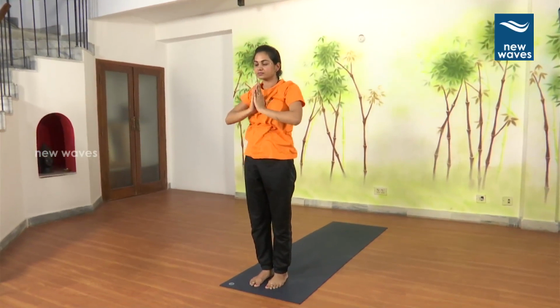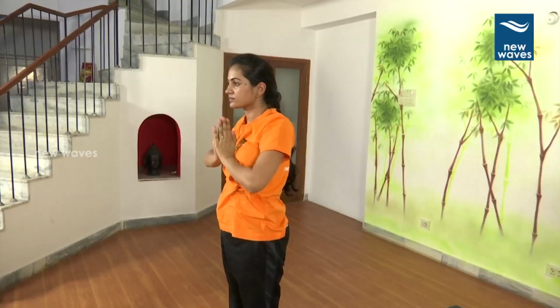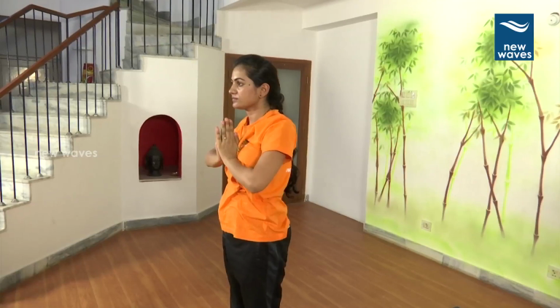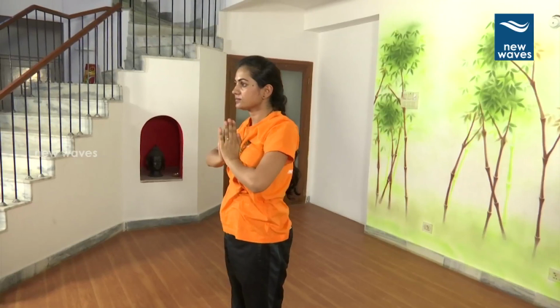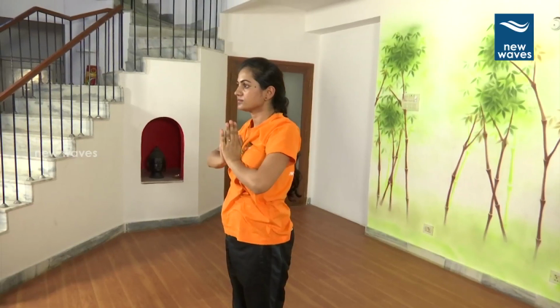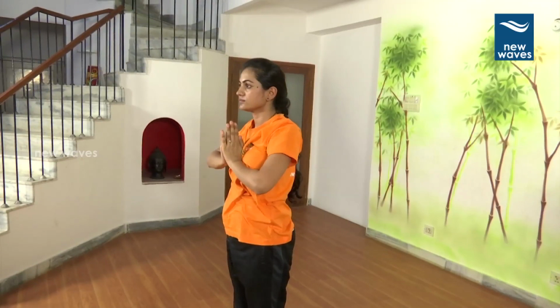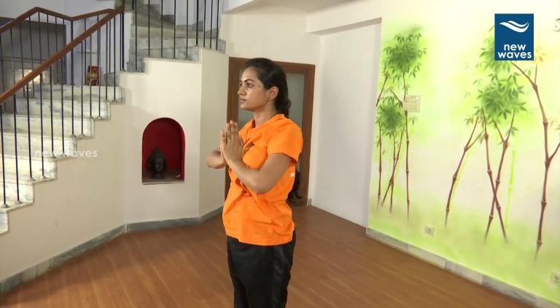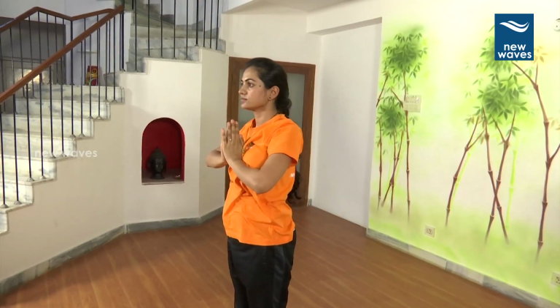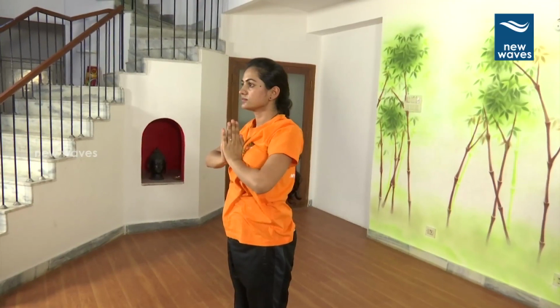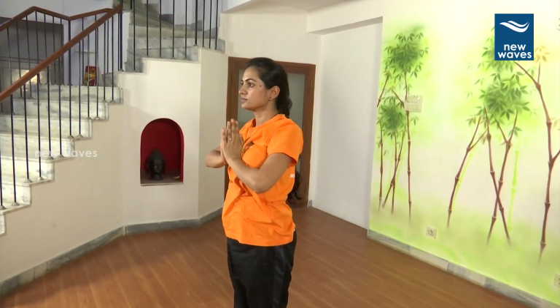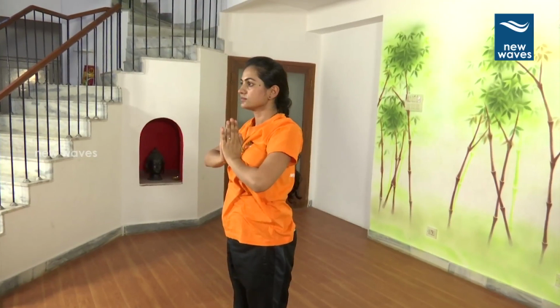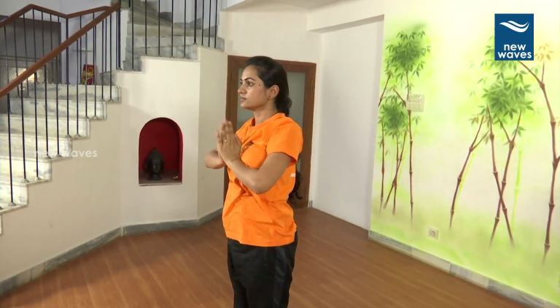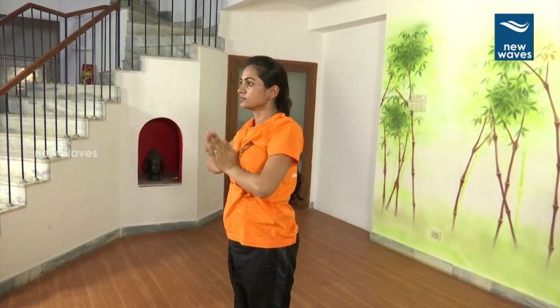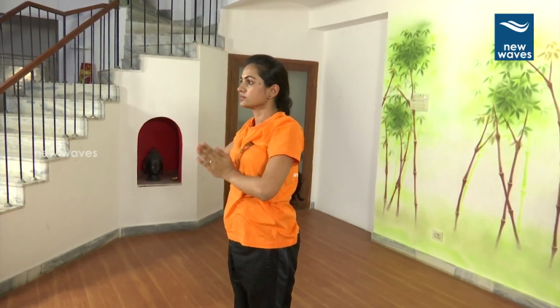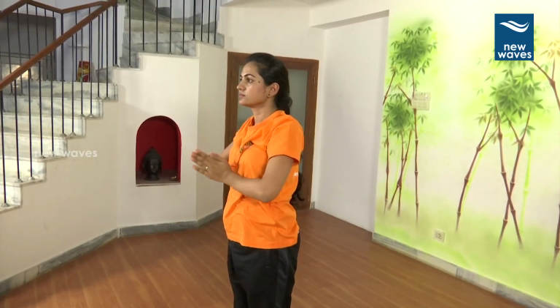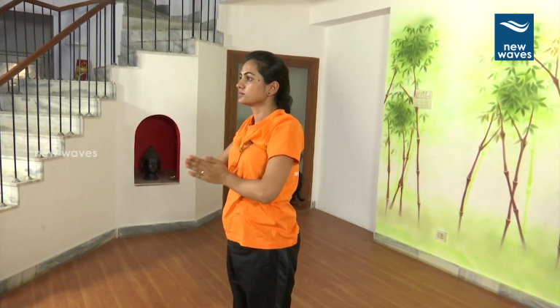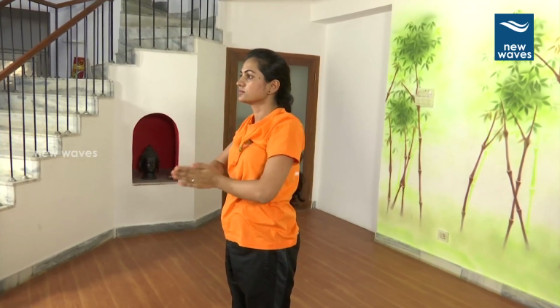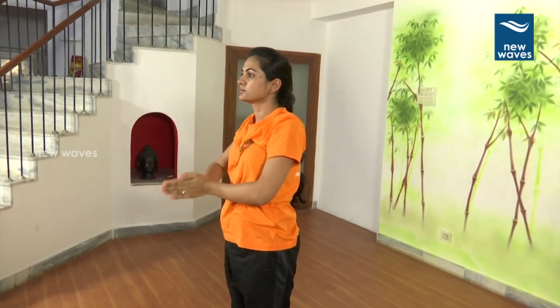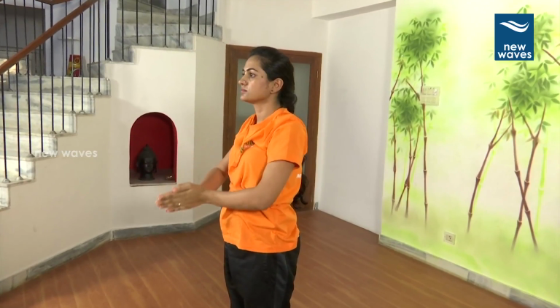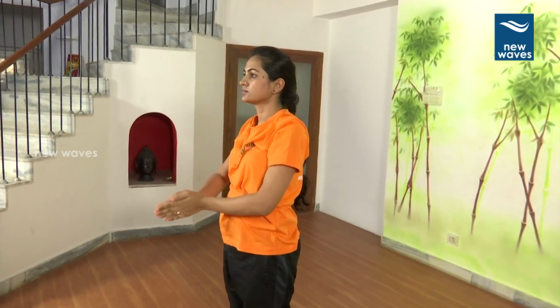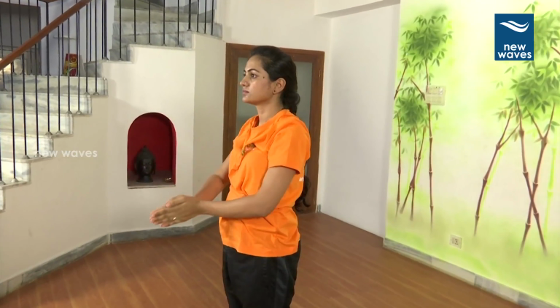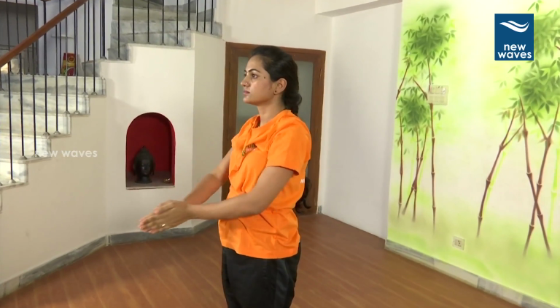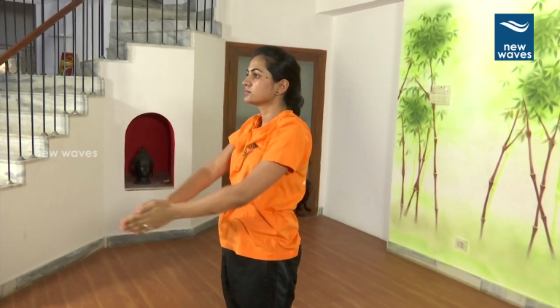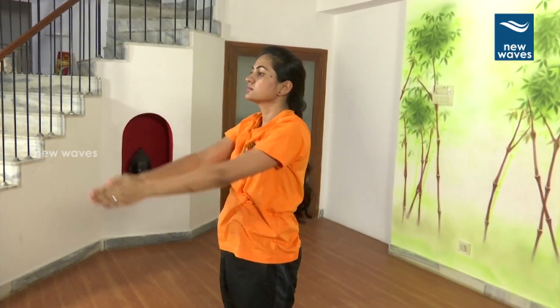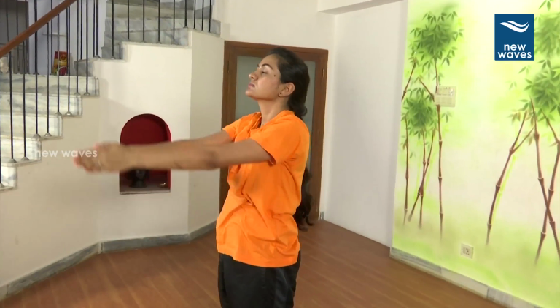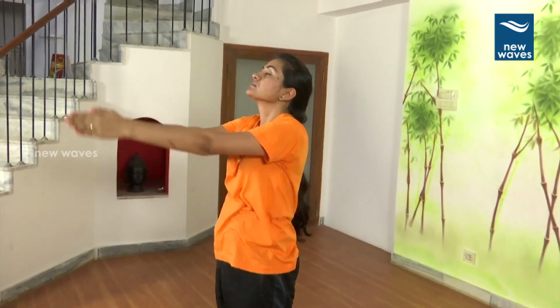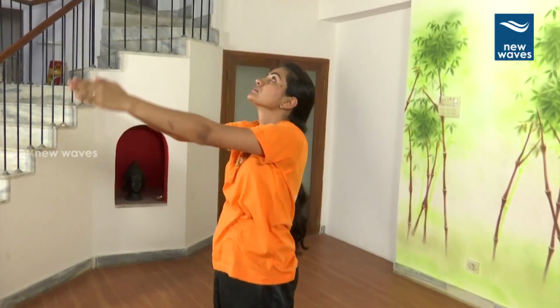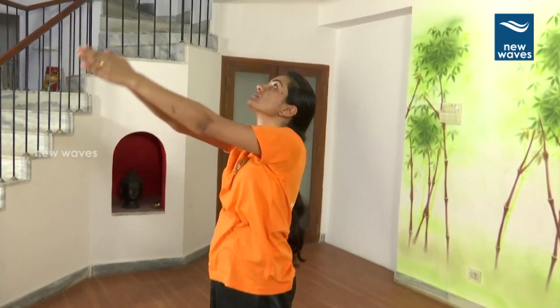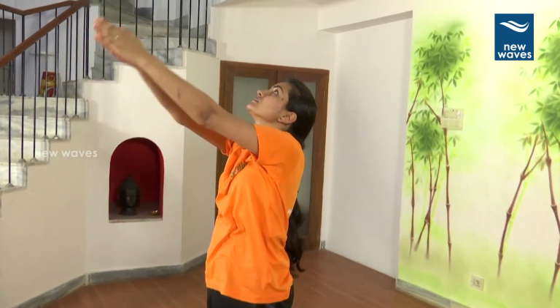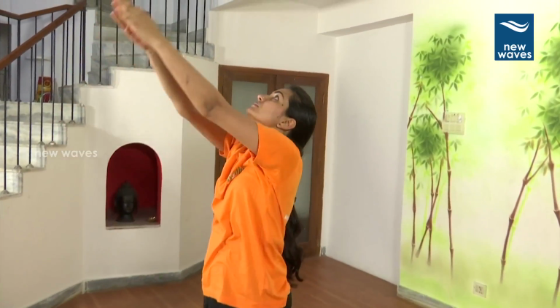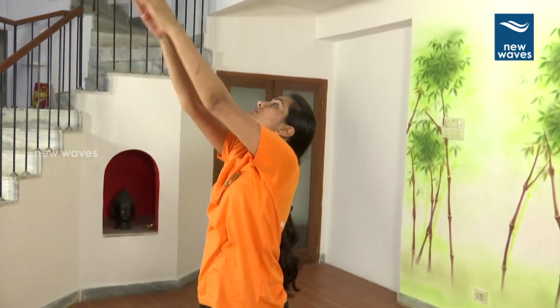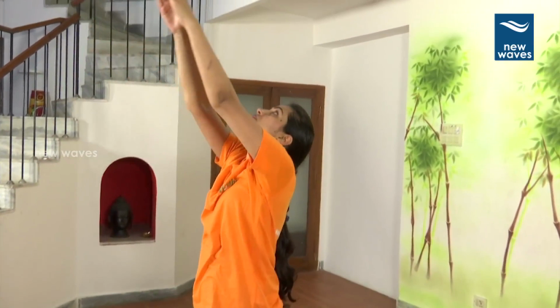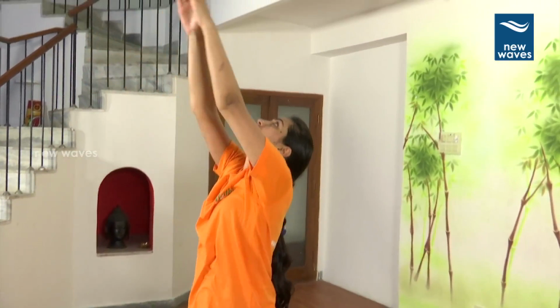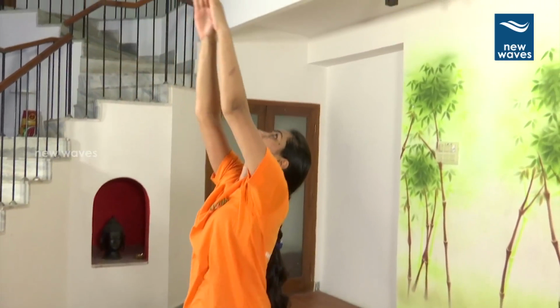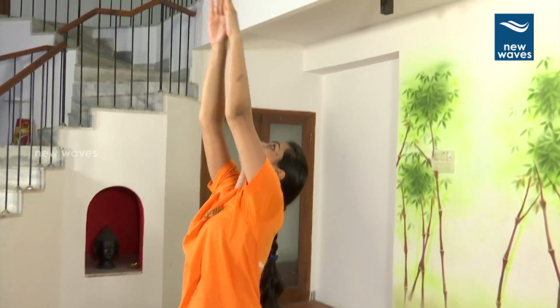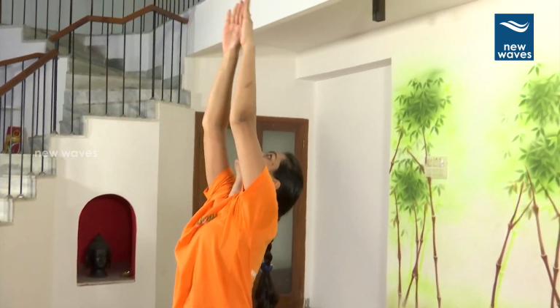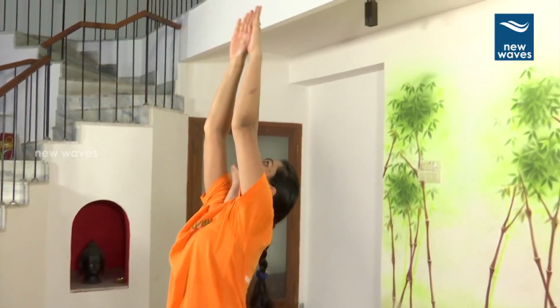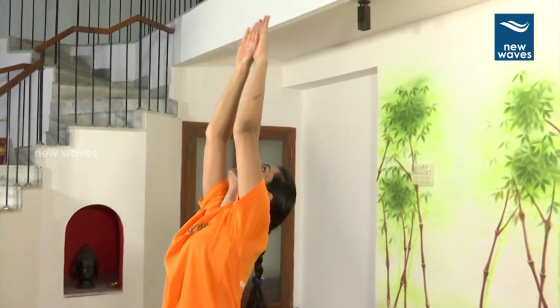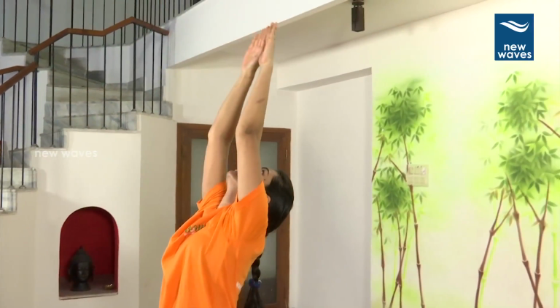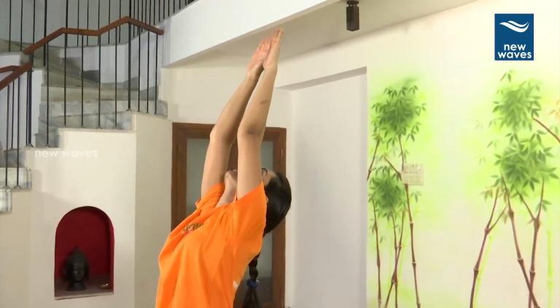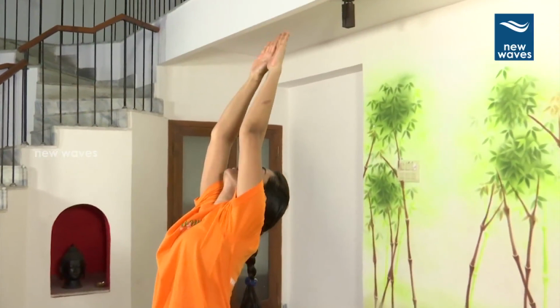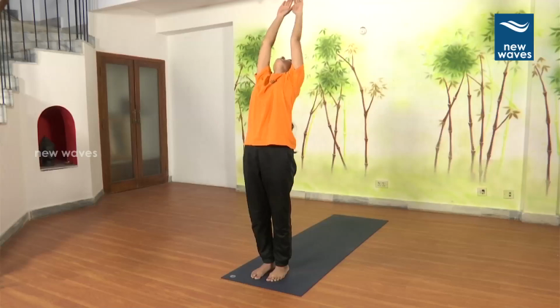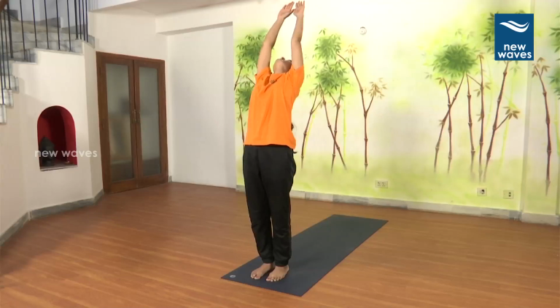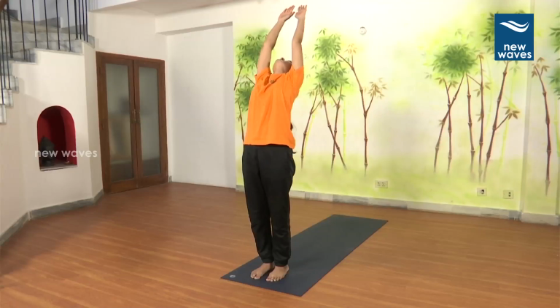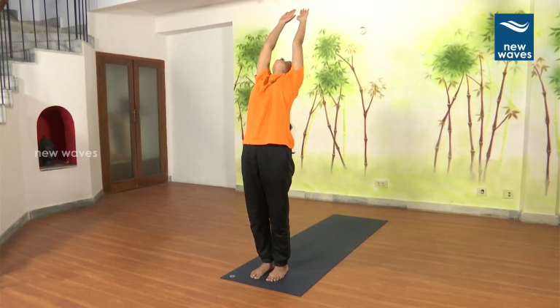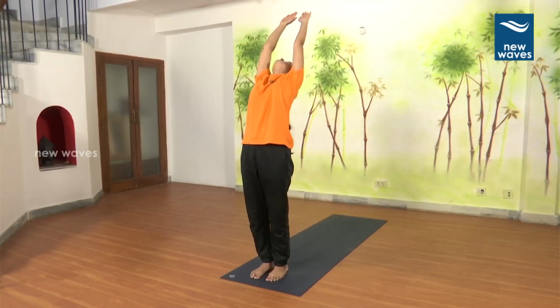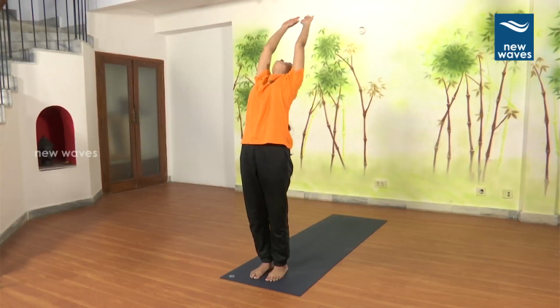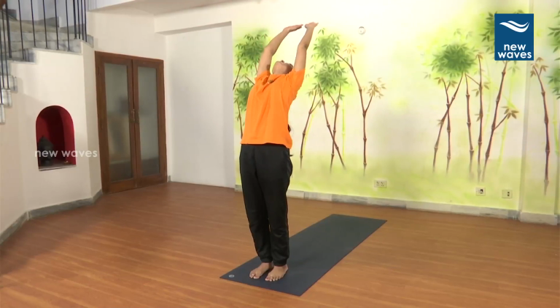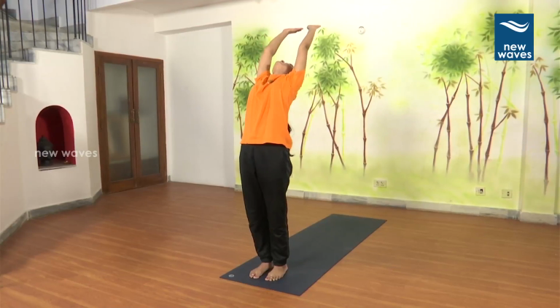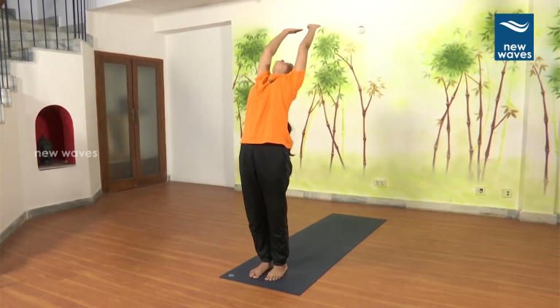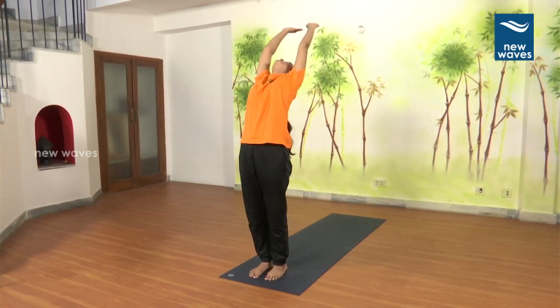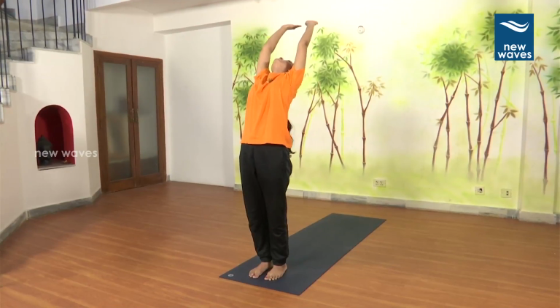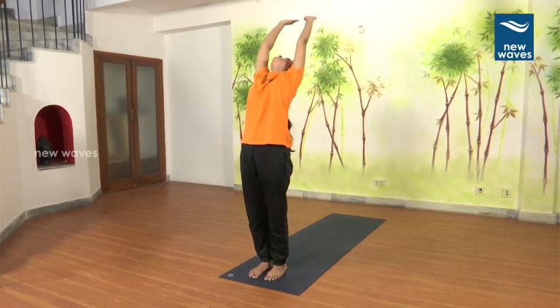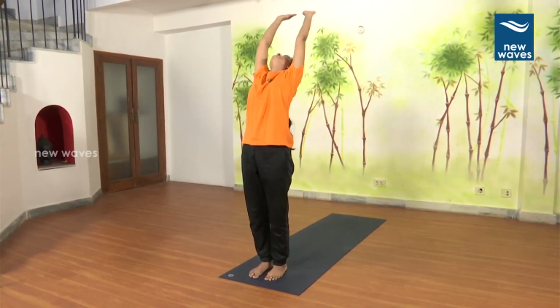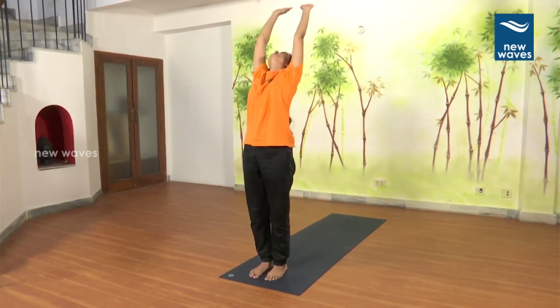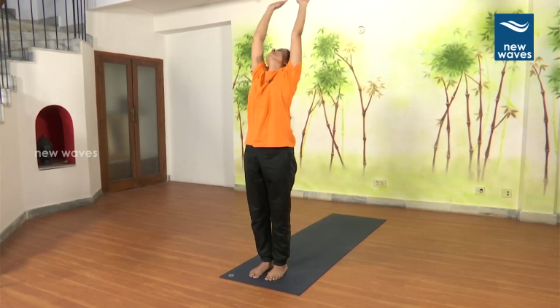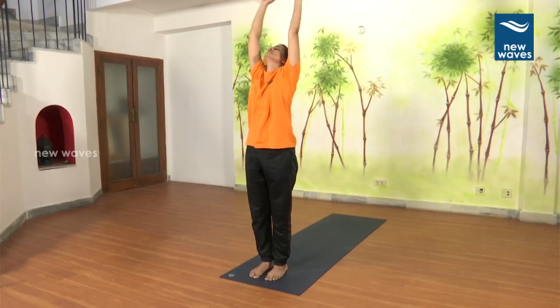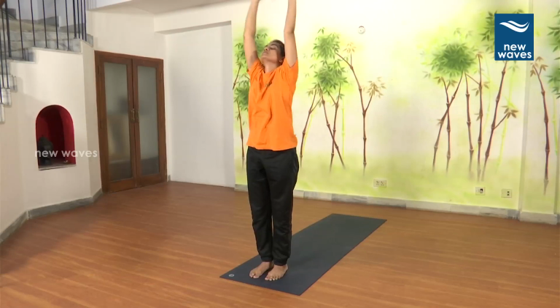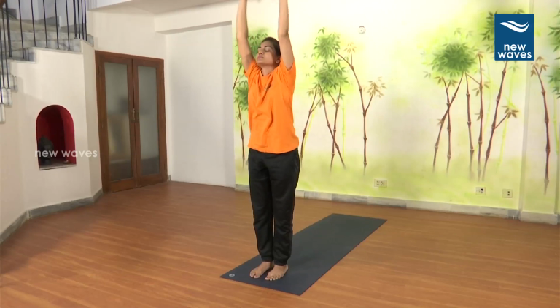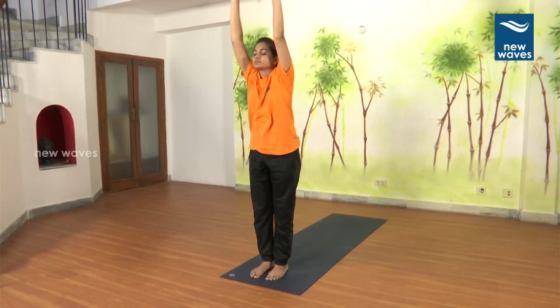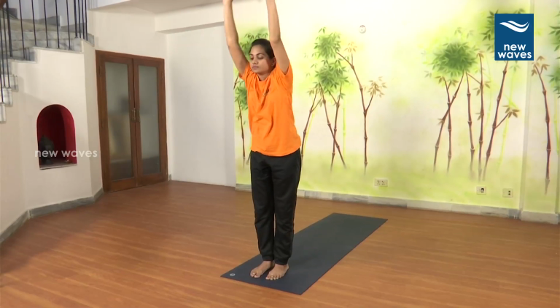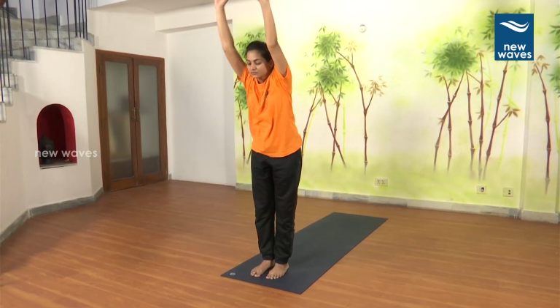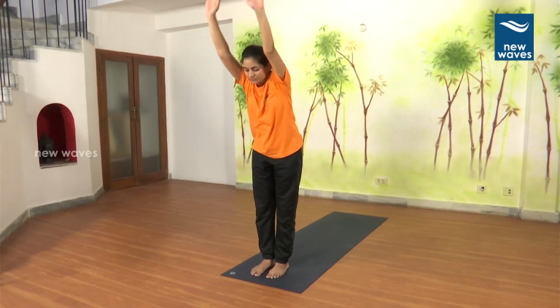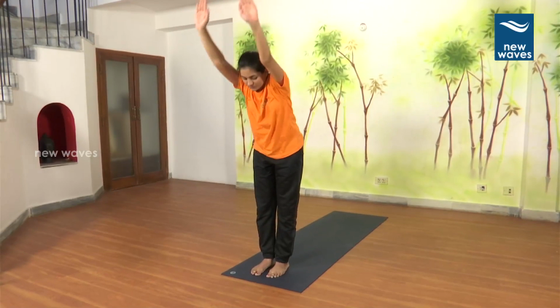2. Breathe in. Asthavutthanasana. Arch back. 3. Breathe out. Bend forward. Padahastasana.